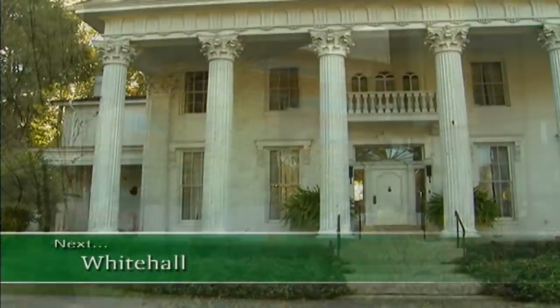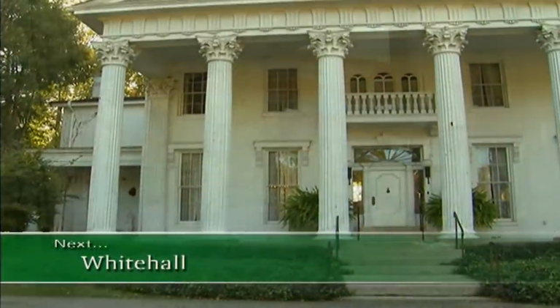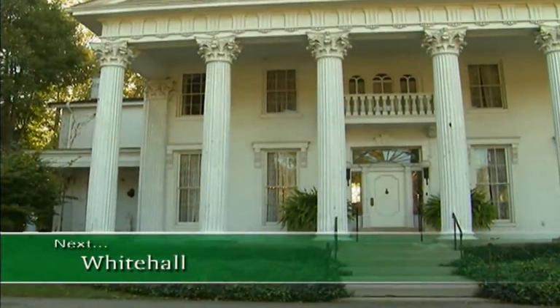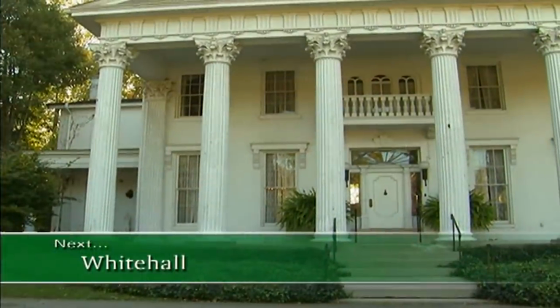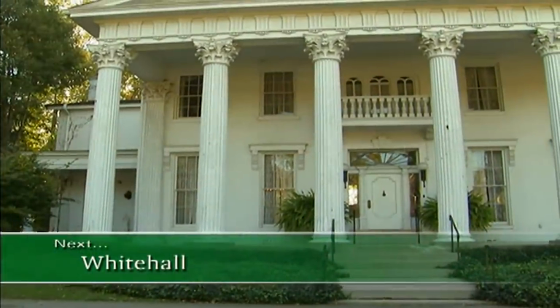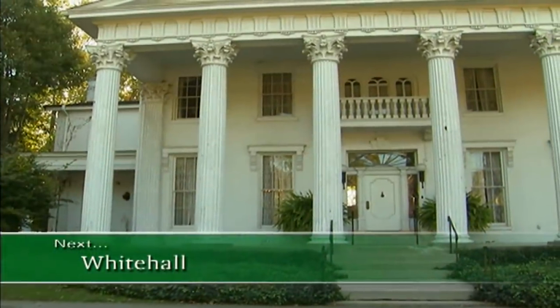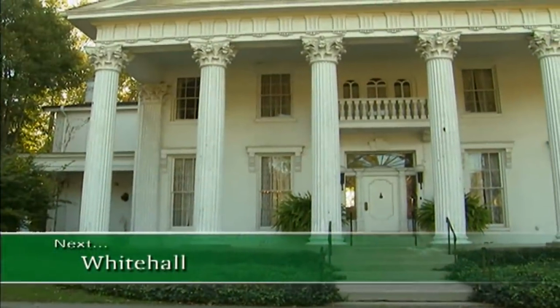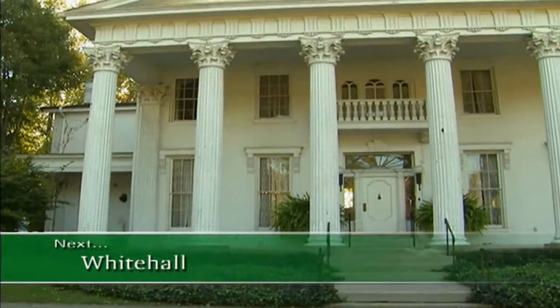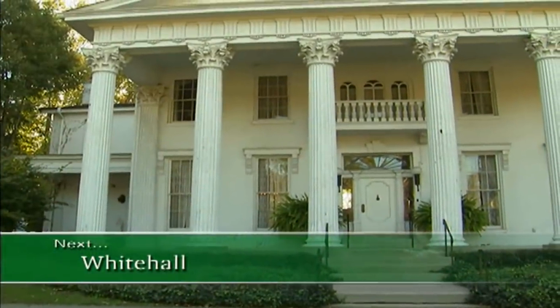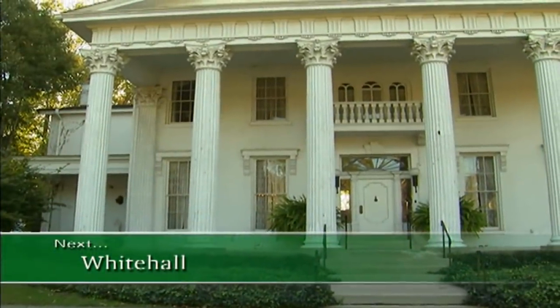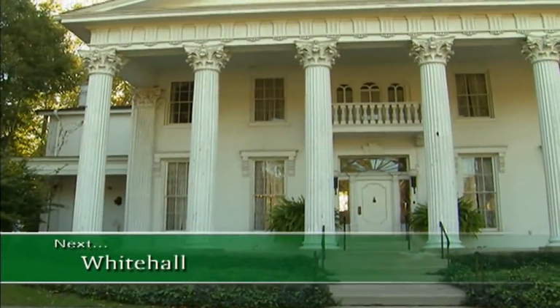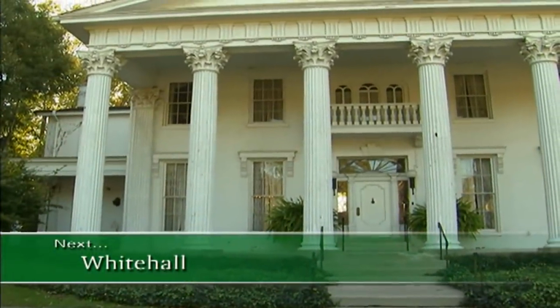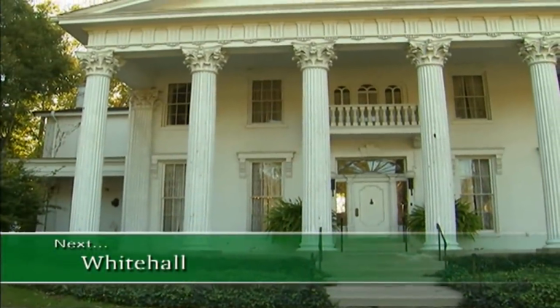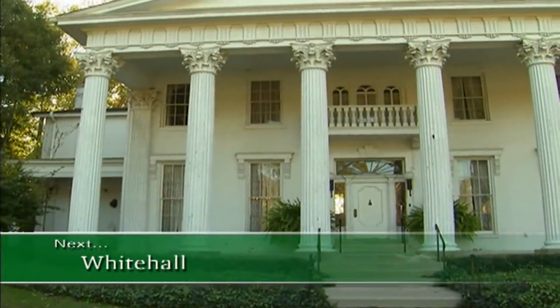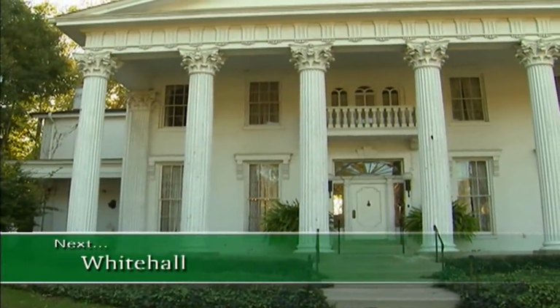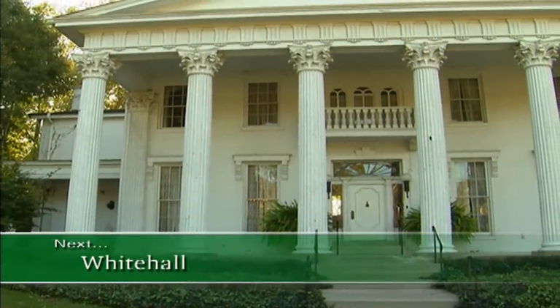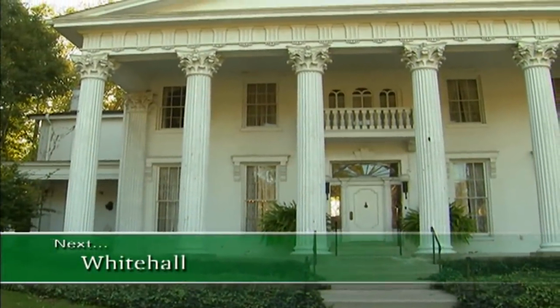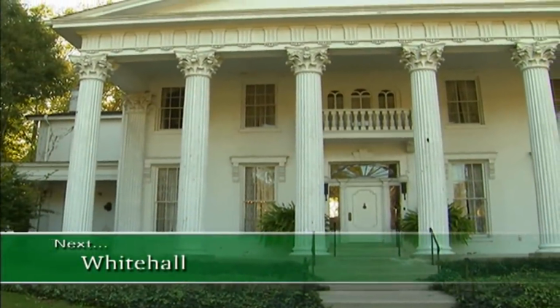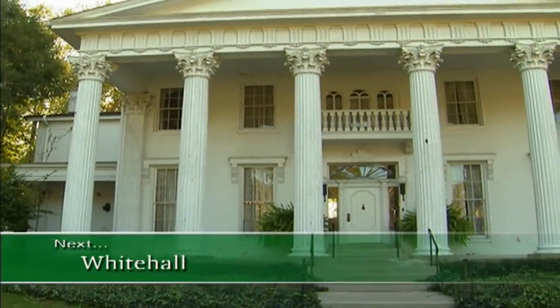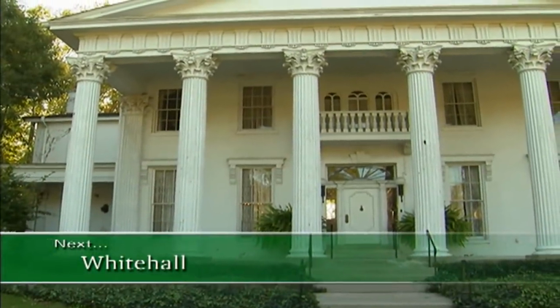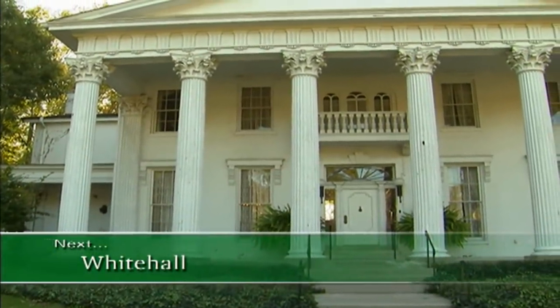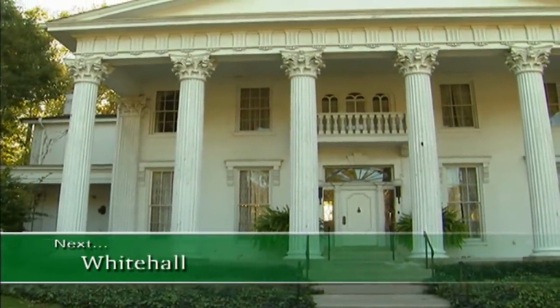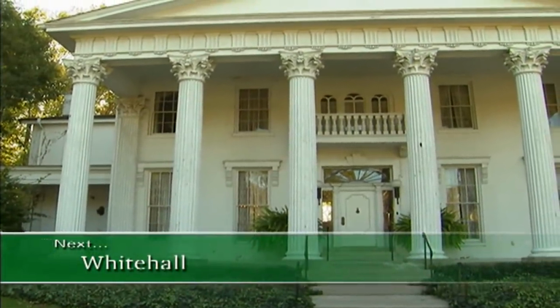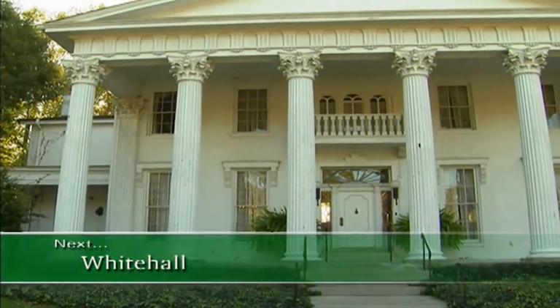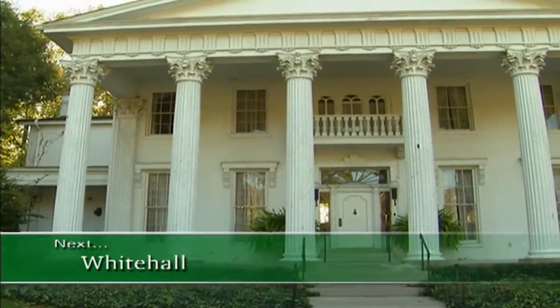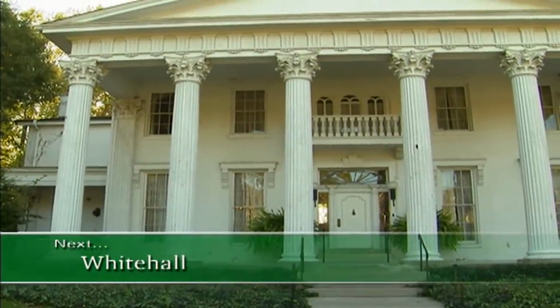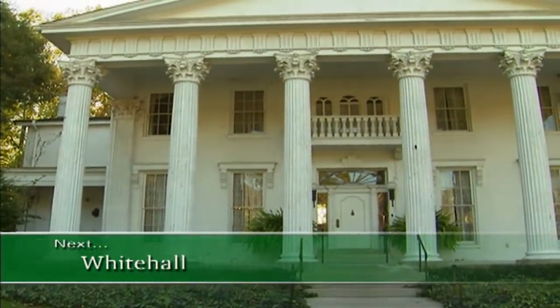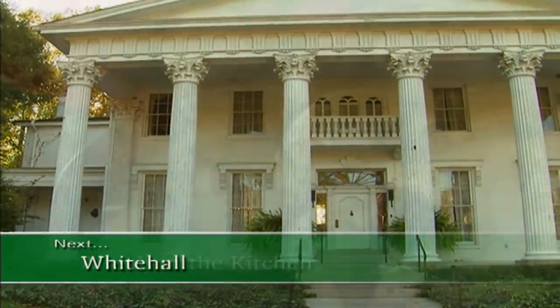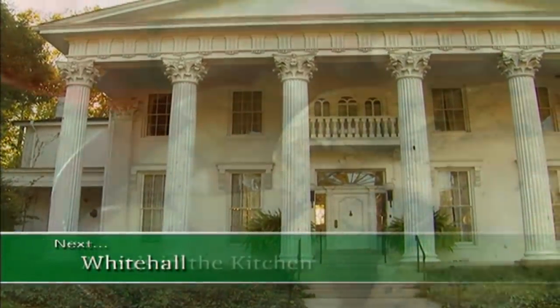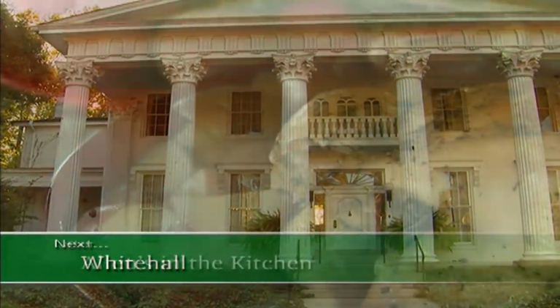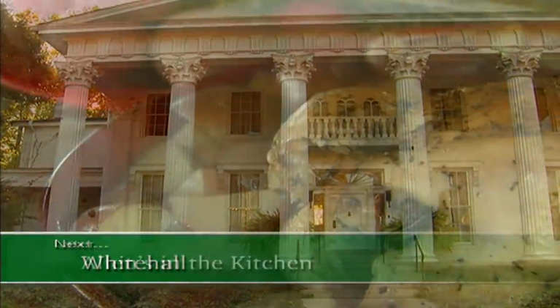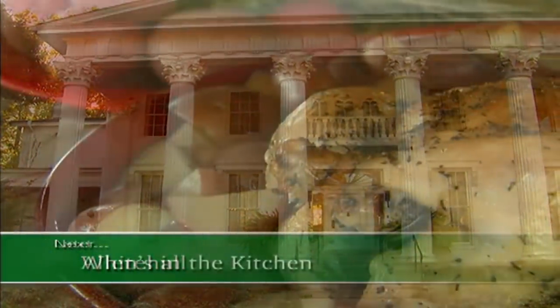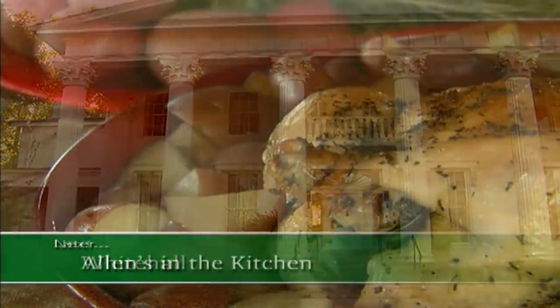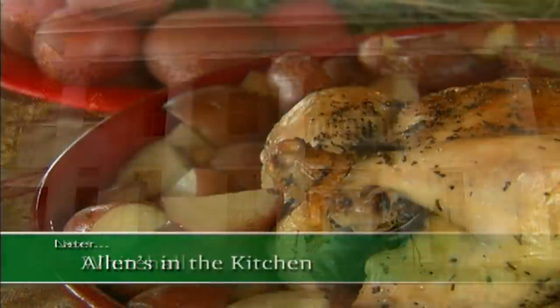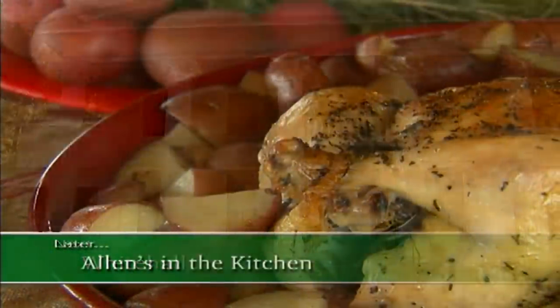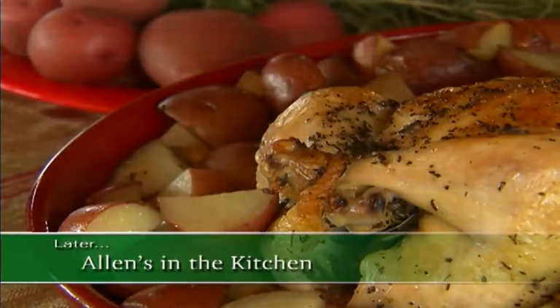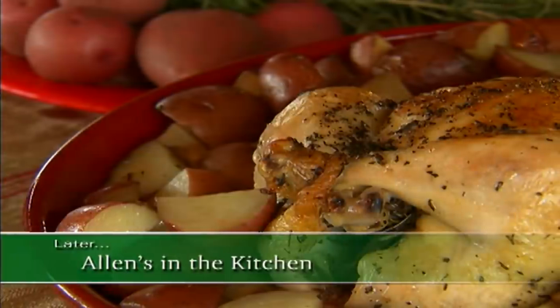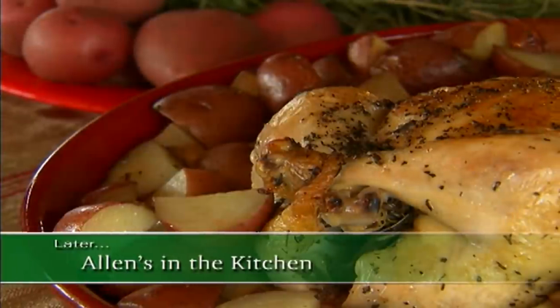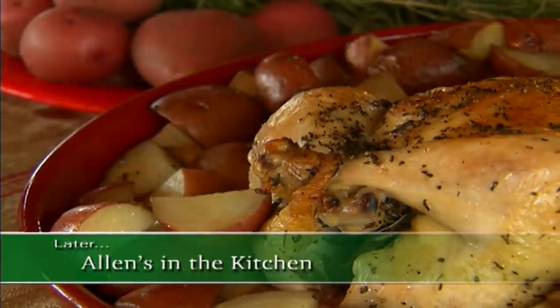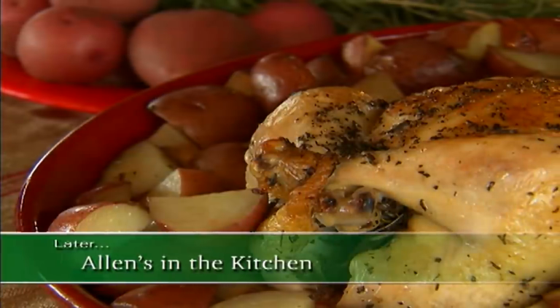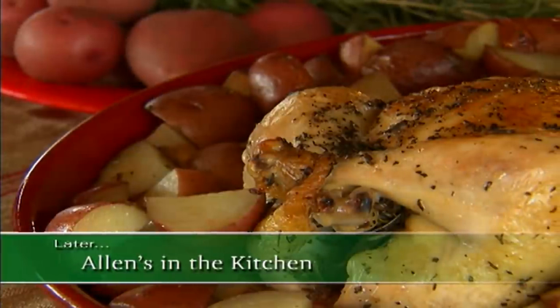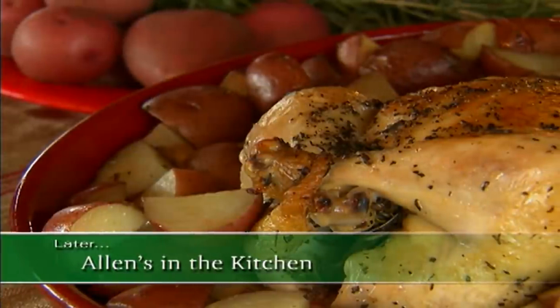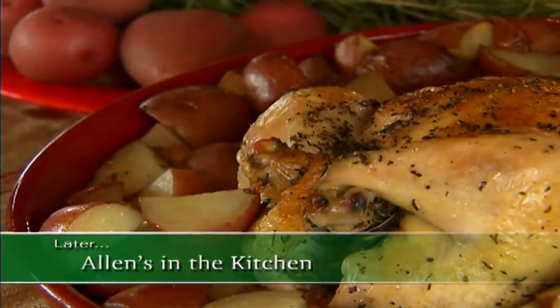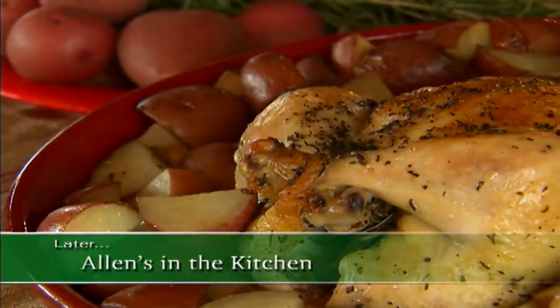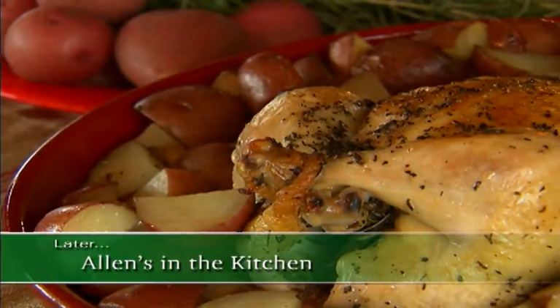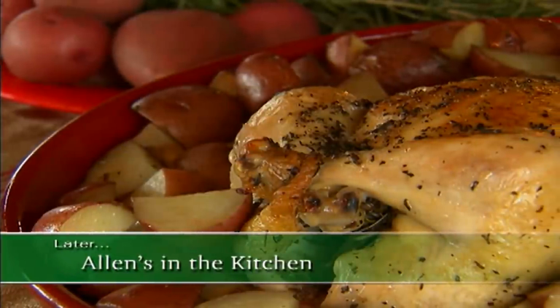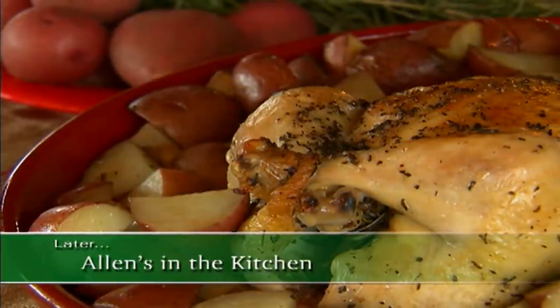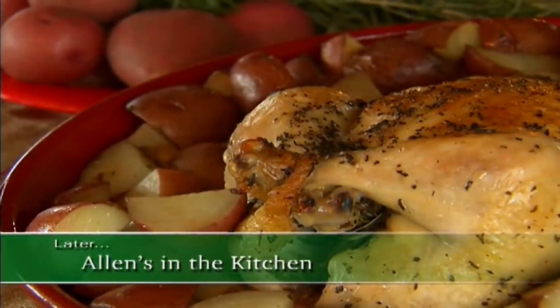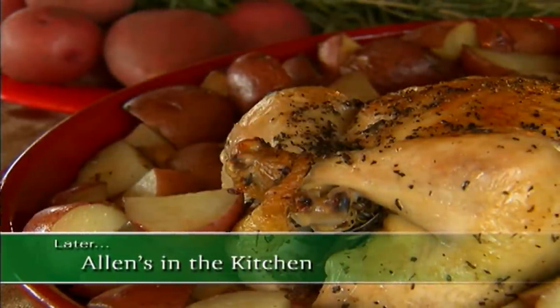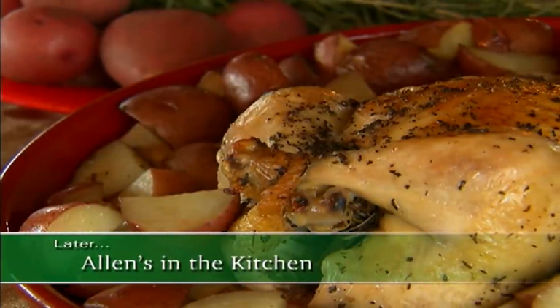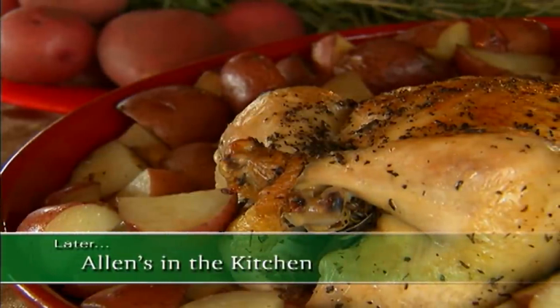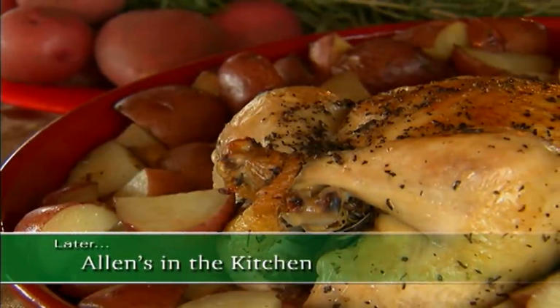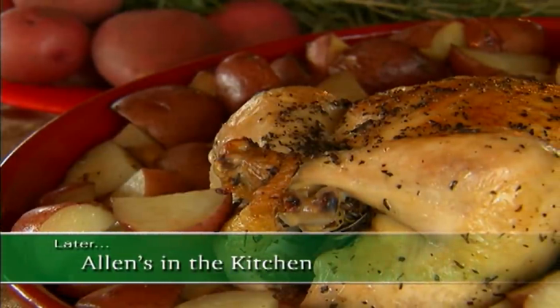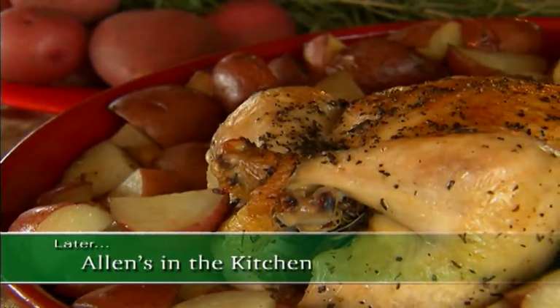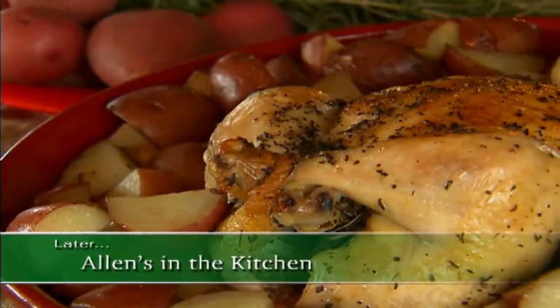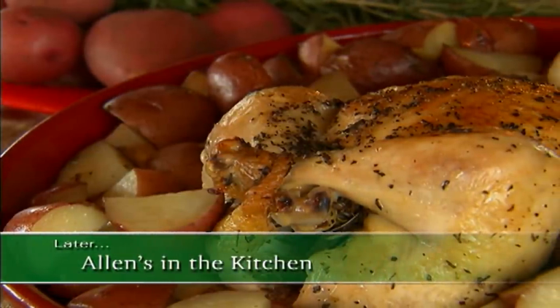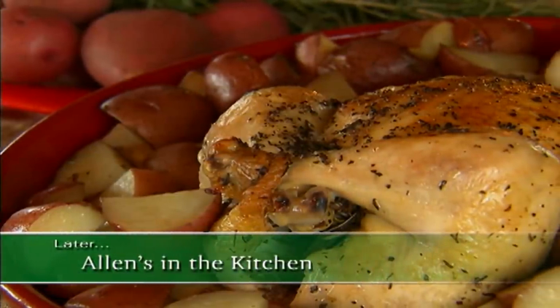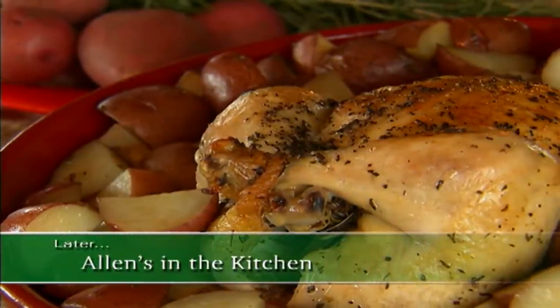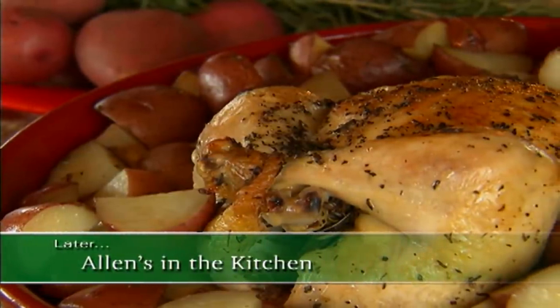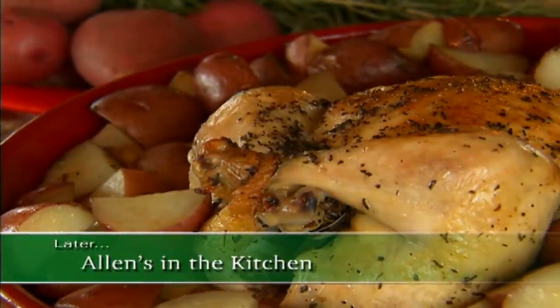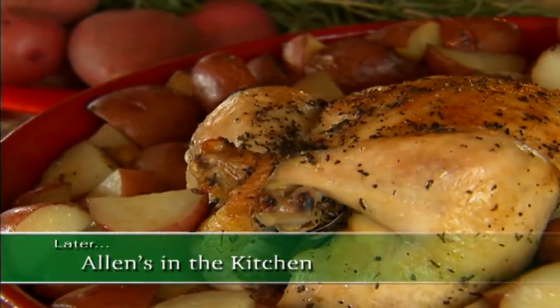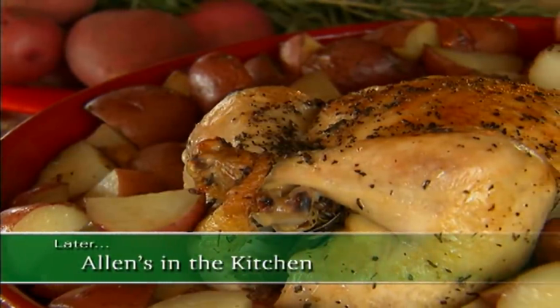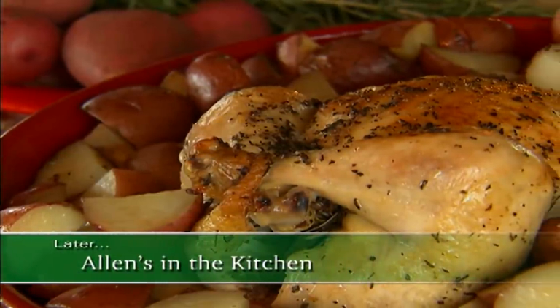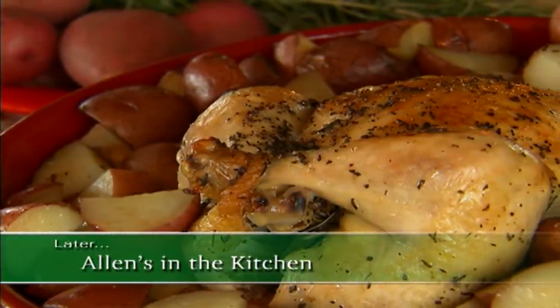After the break, we'll take a trip to Louisville, Kentucky, and then we'll discover a delicious recipe, so don't go away.